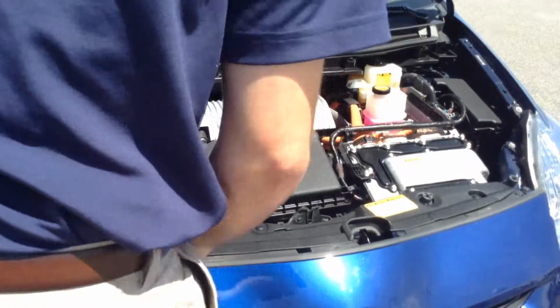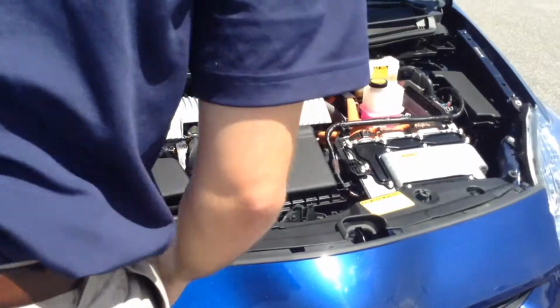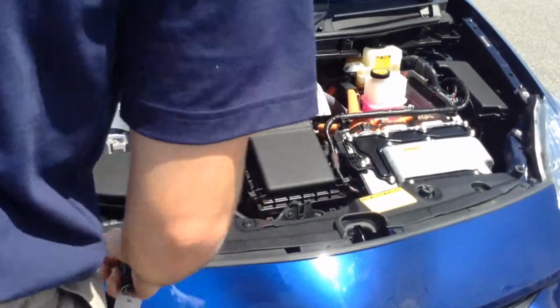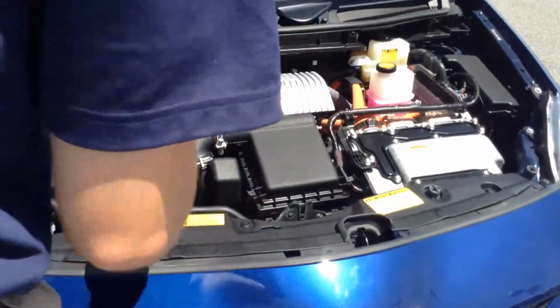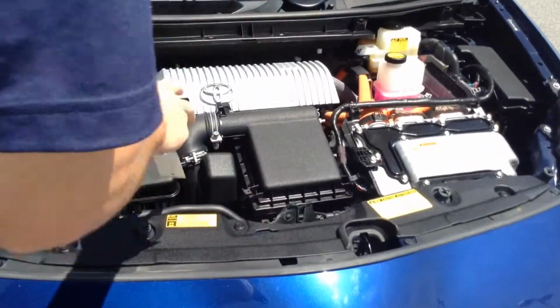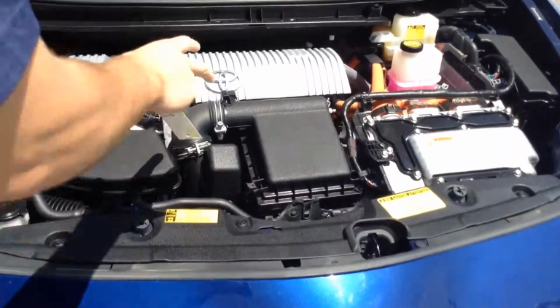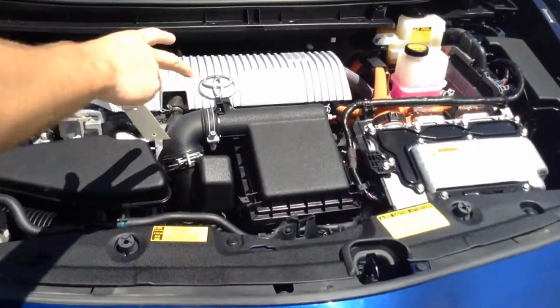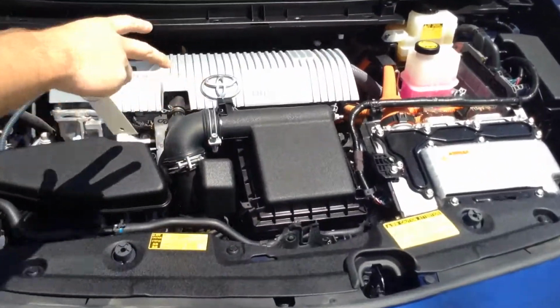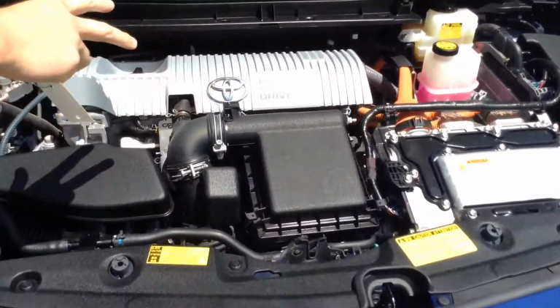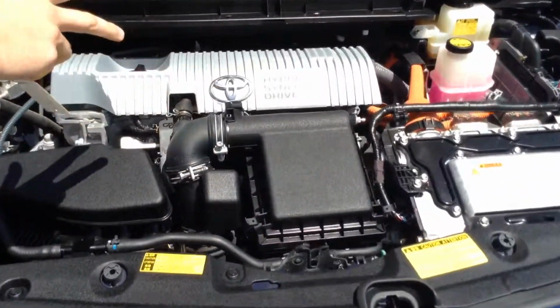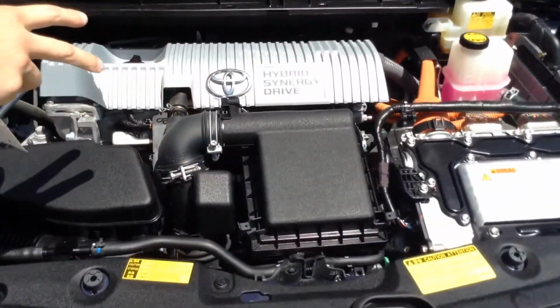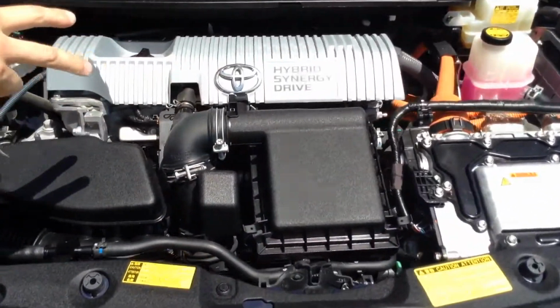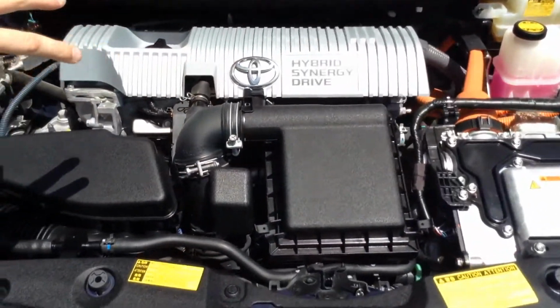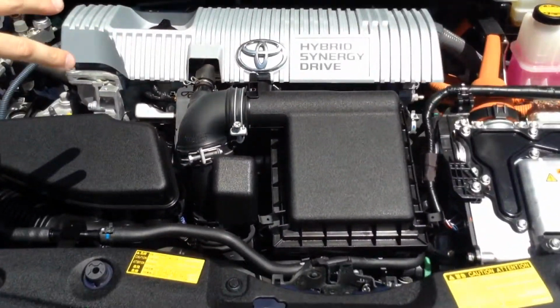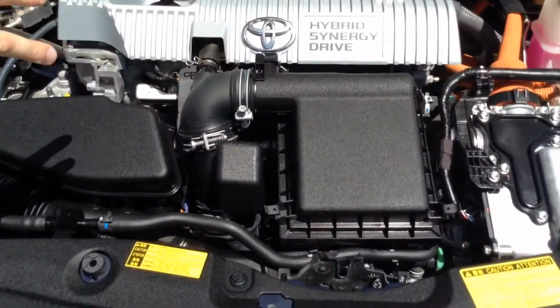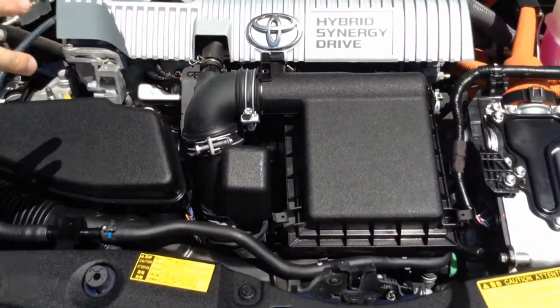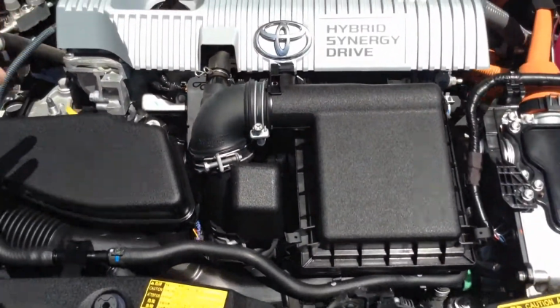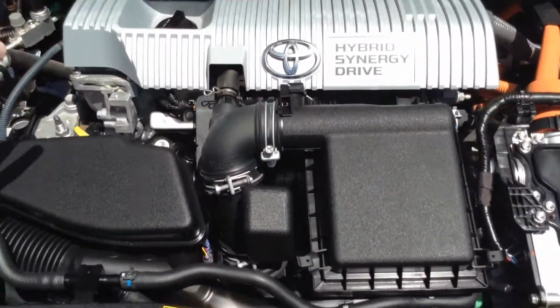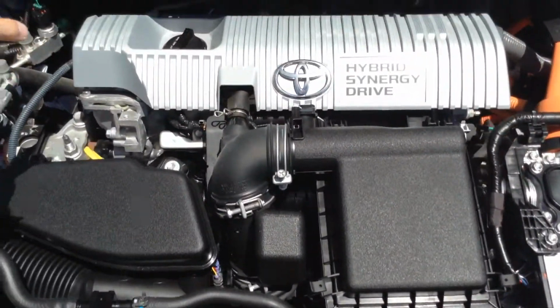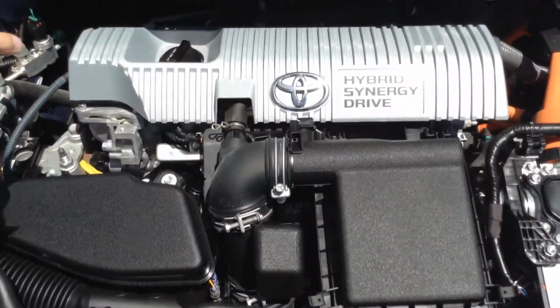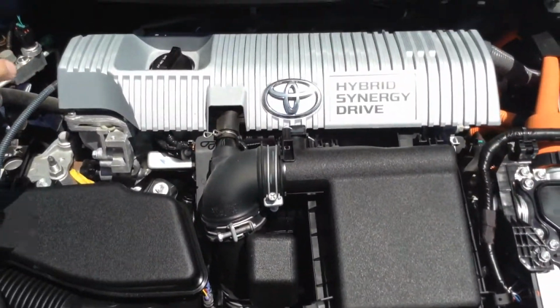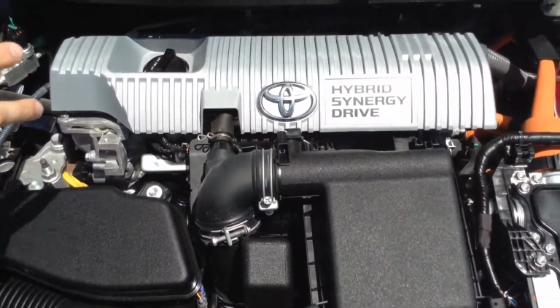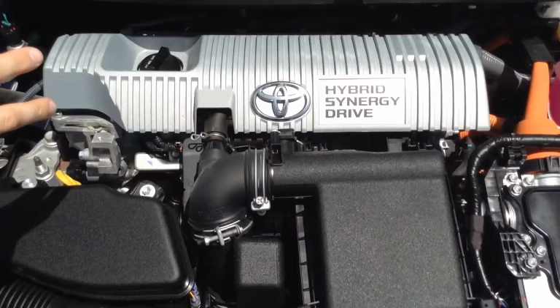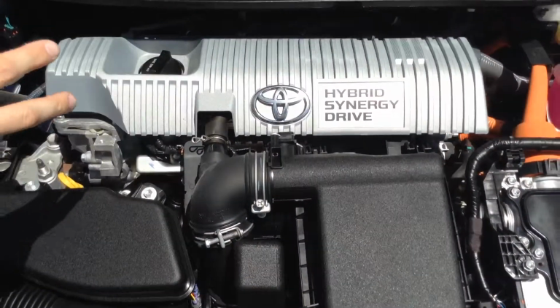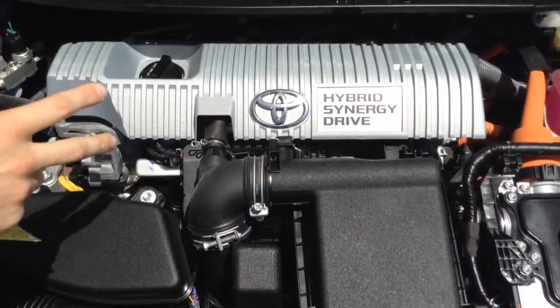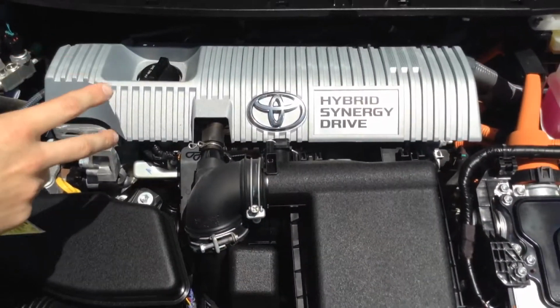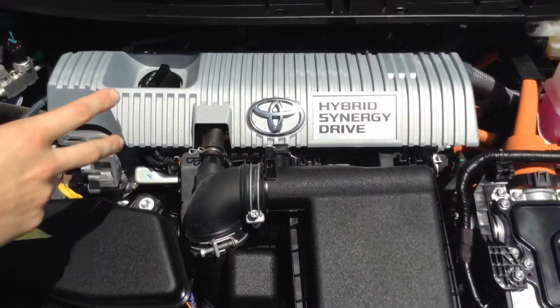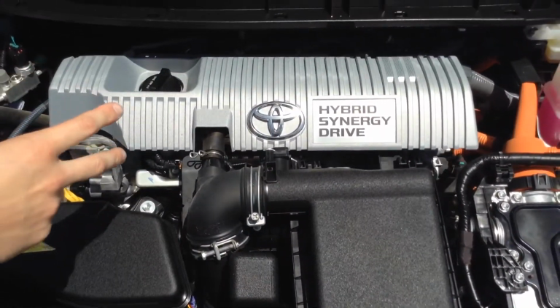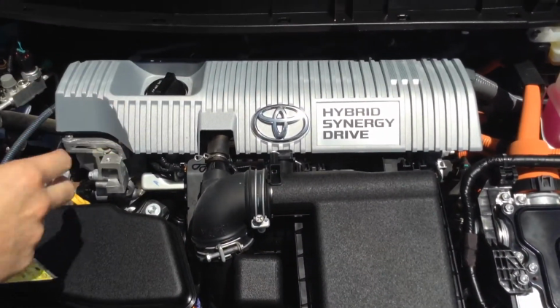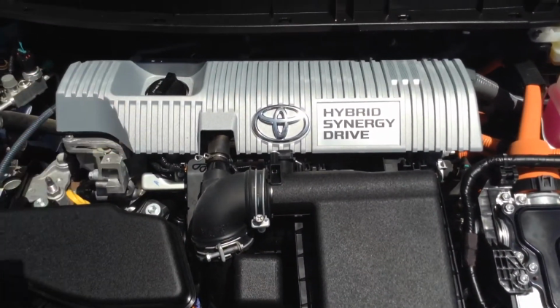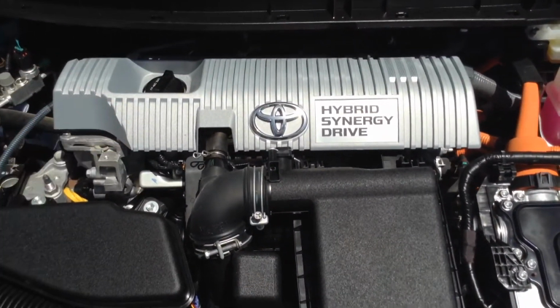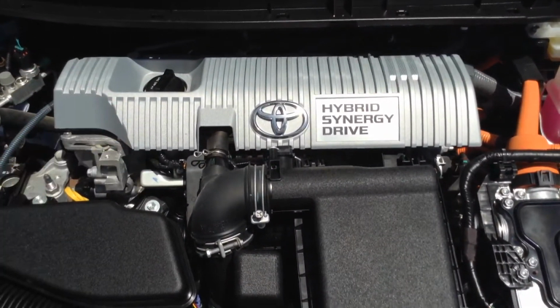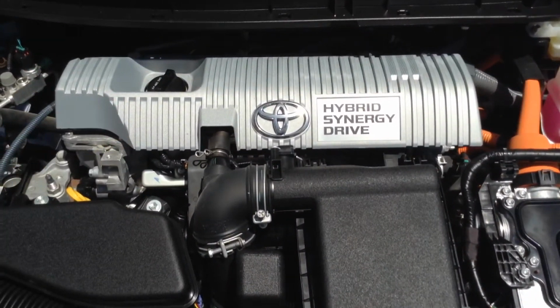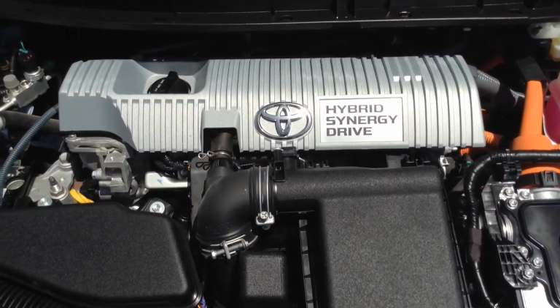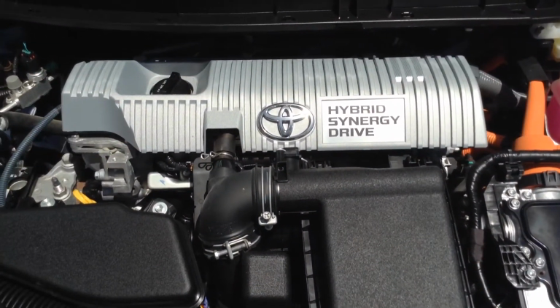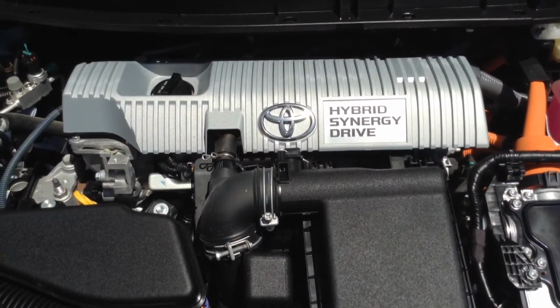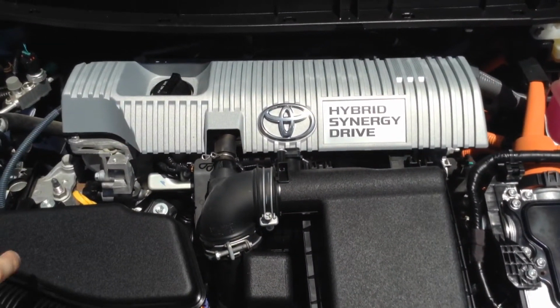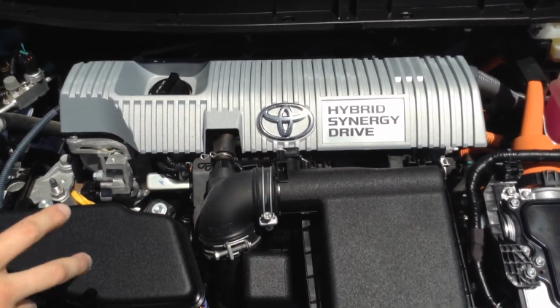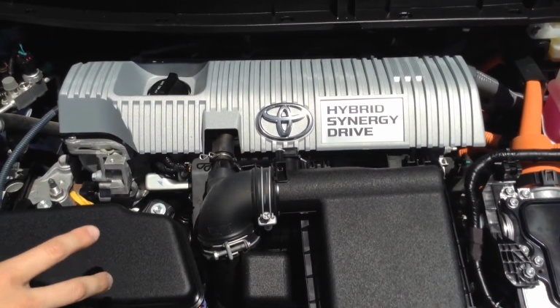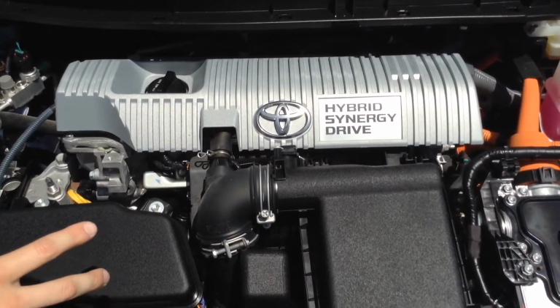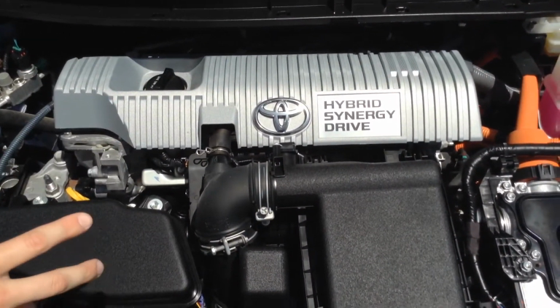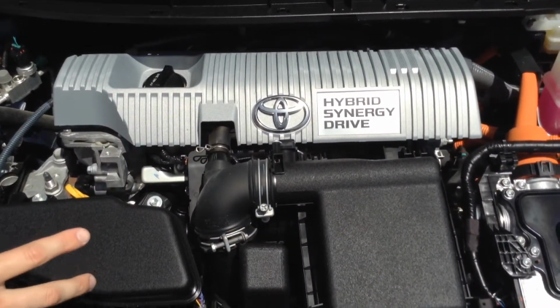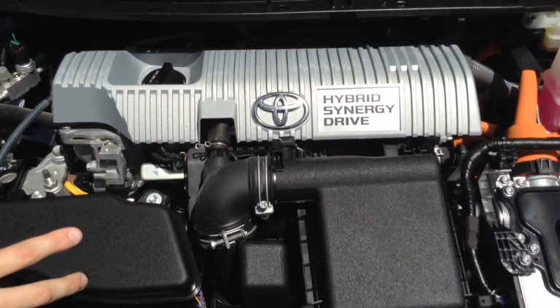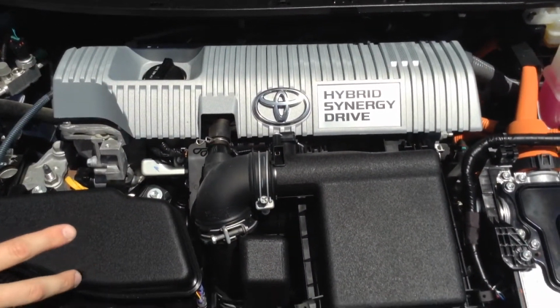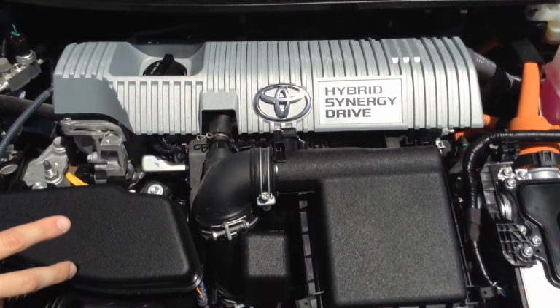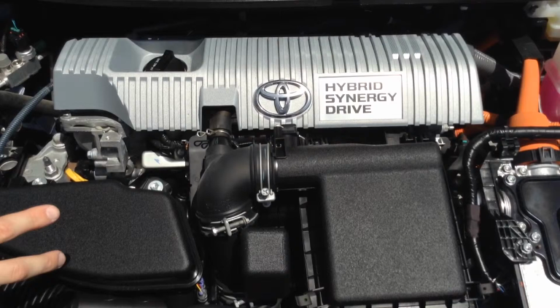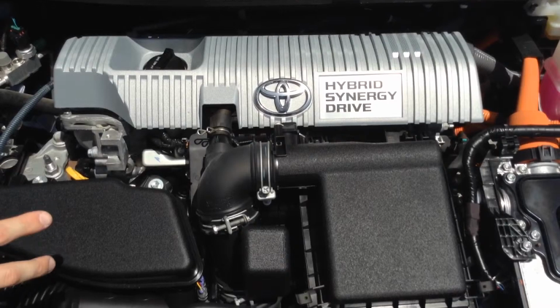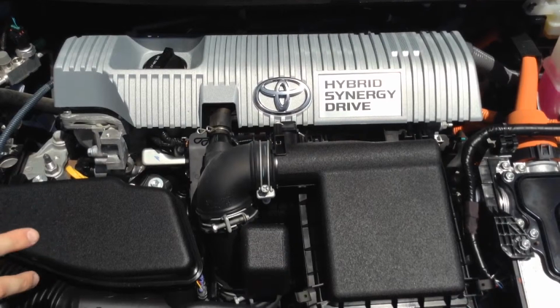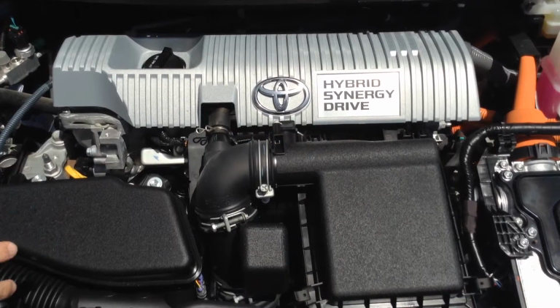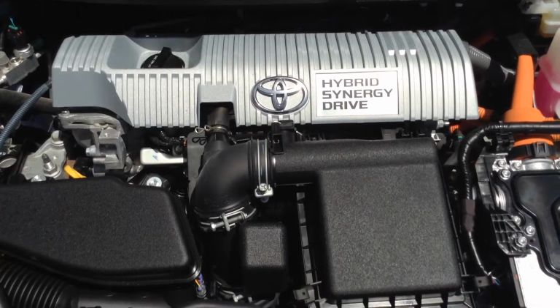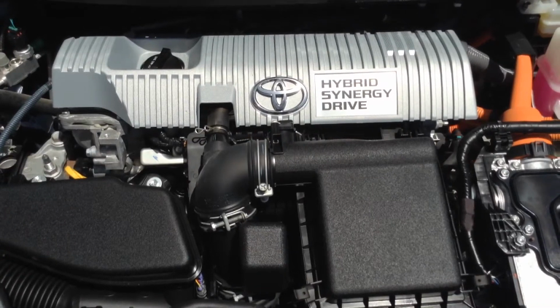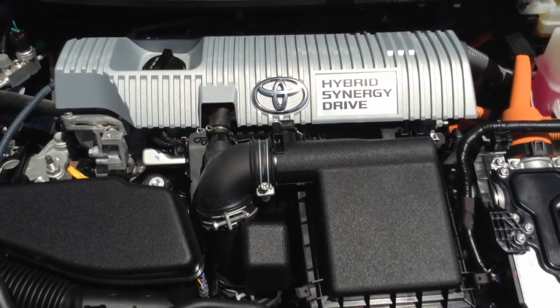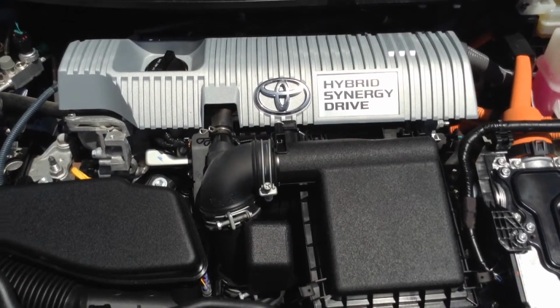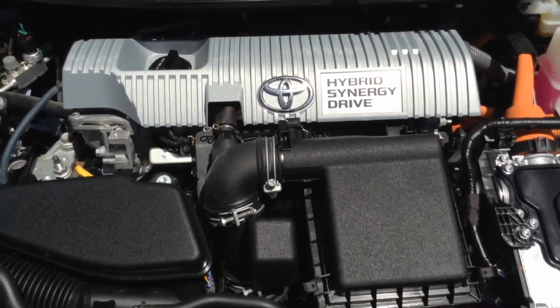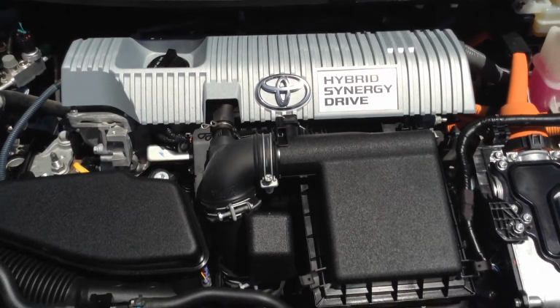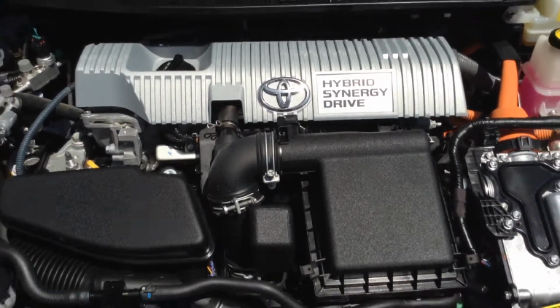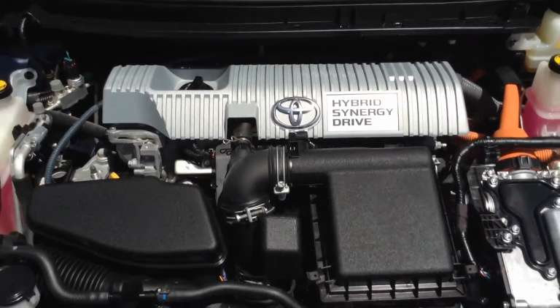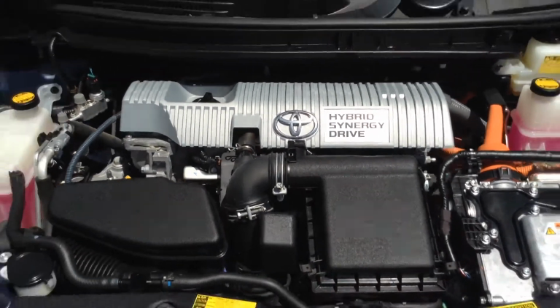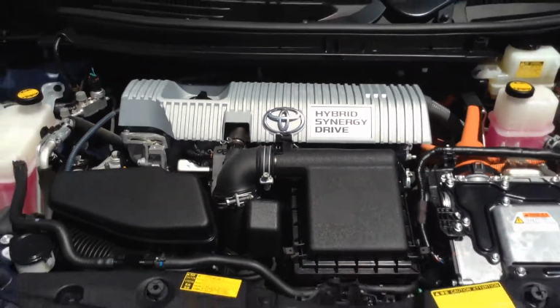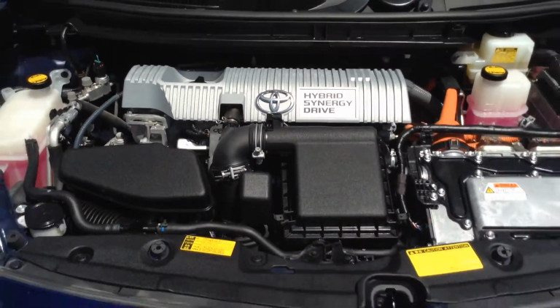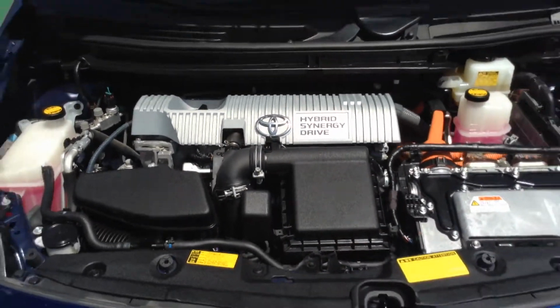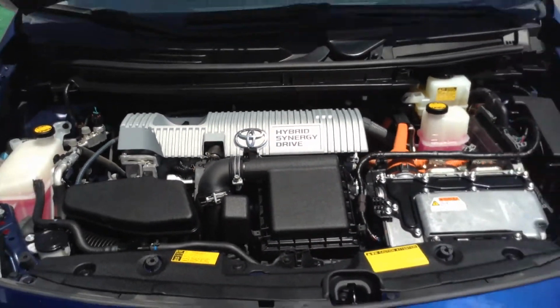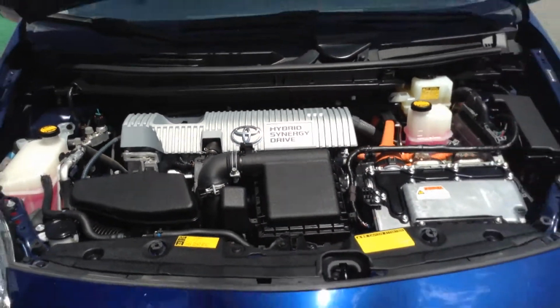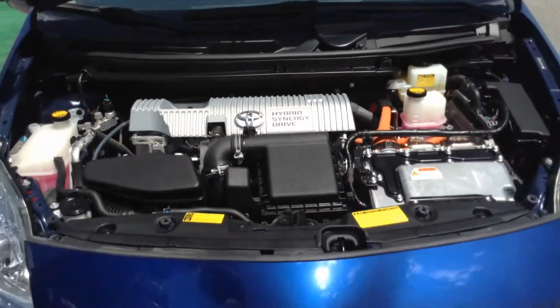The hybrid synergy drive — the vehicle is nice and compact, with your fuses available and easily accessible as well.